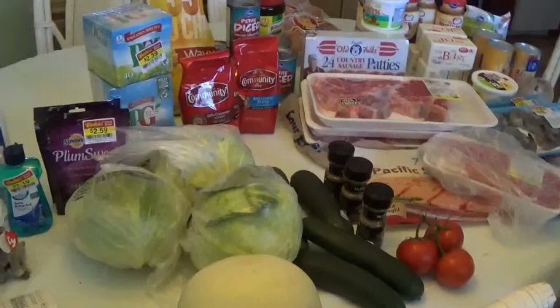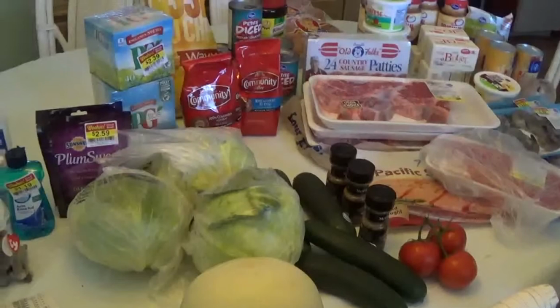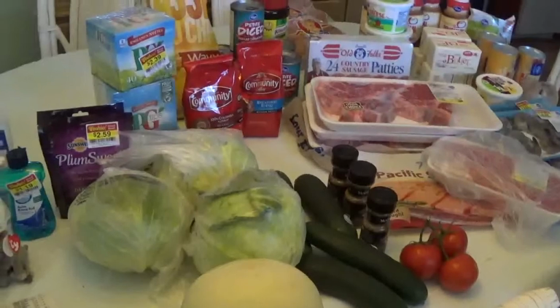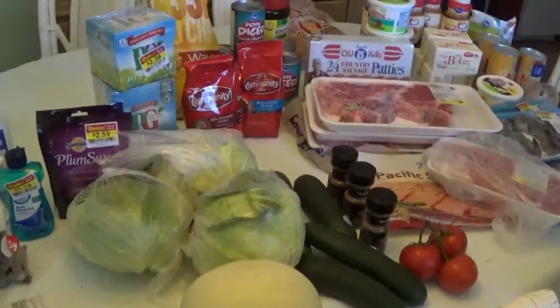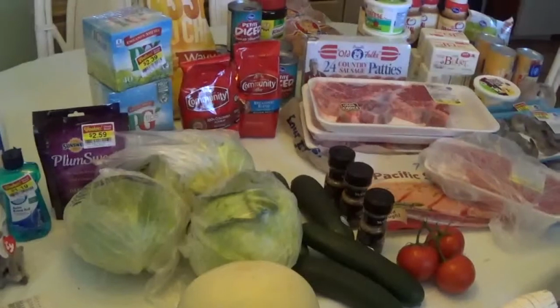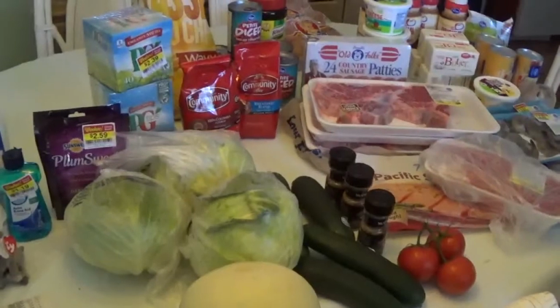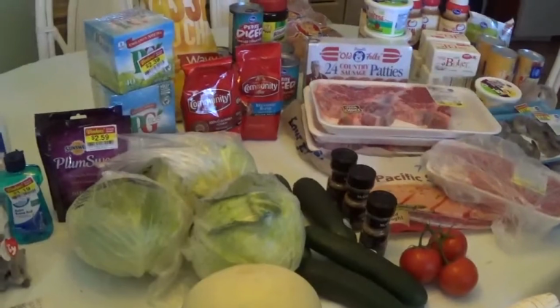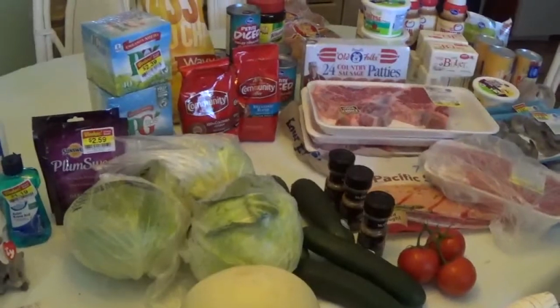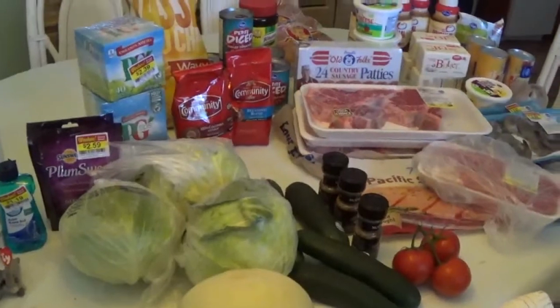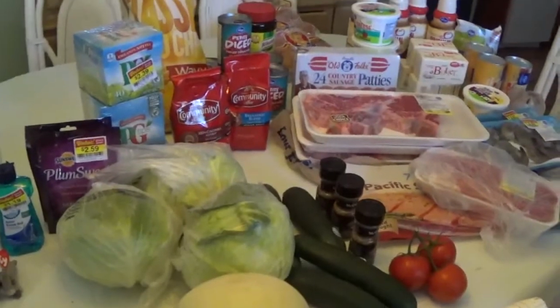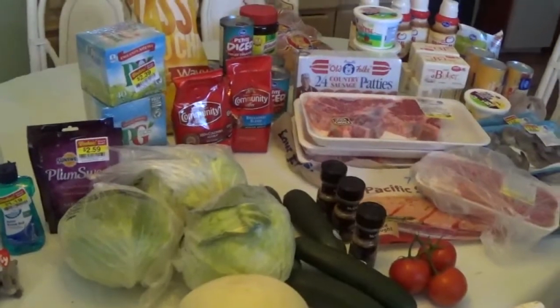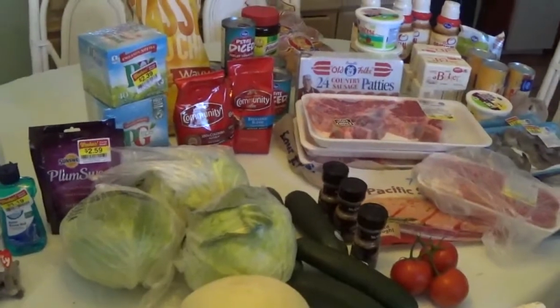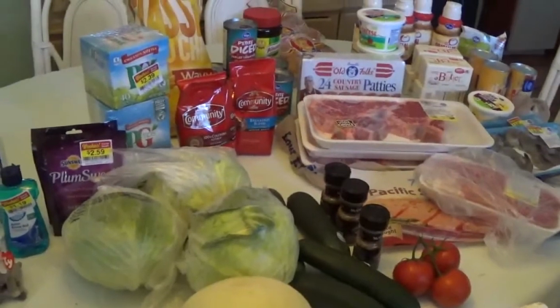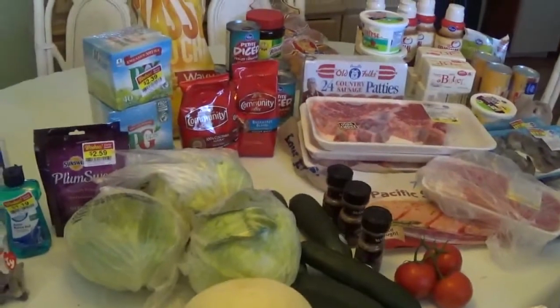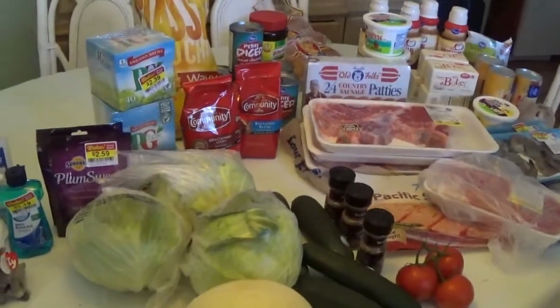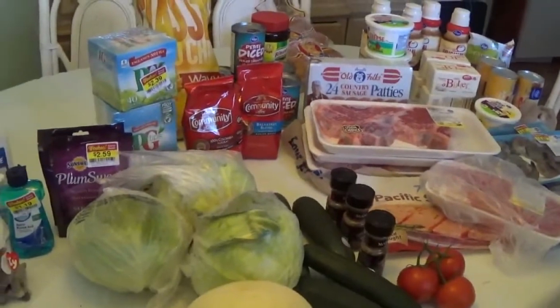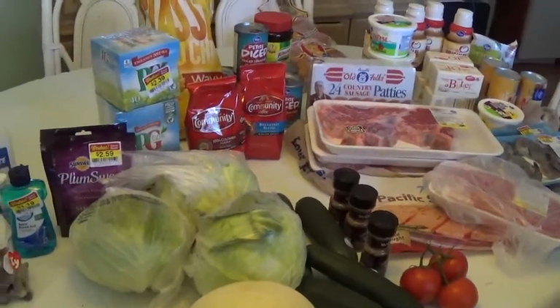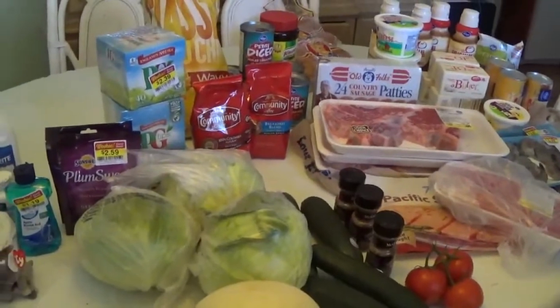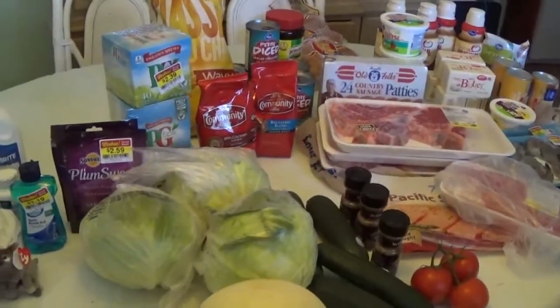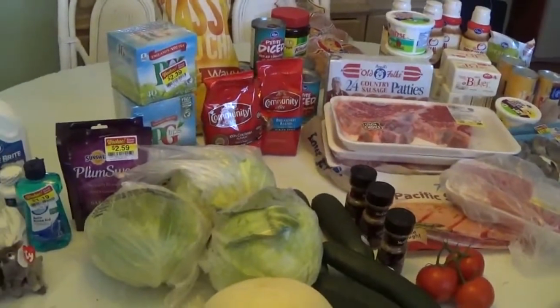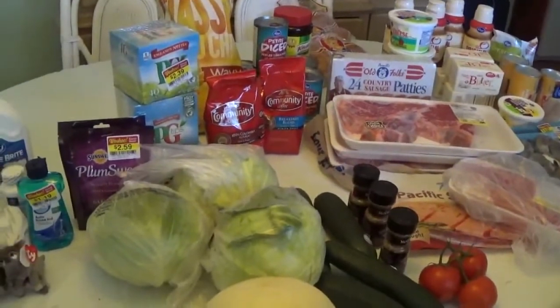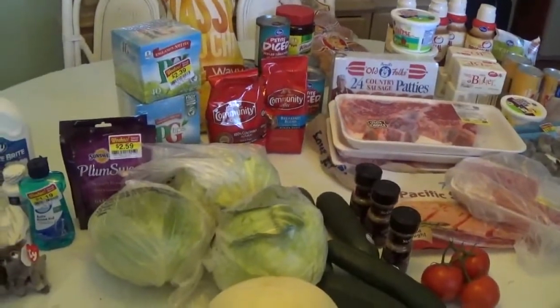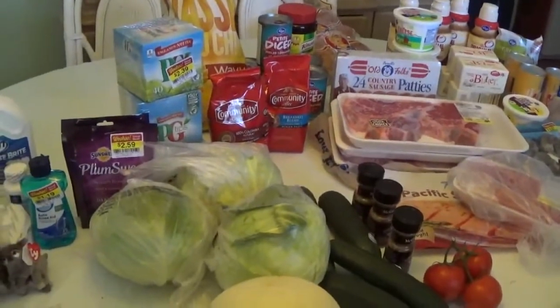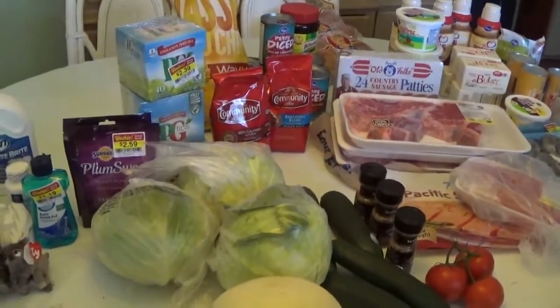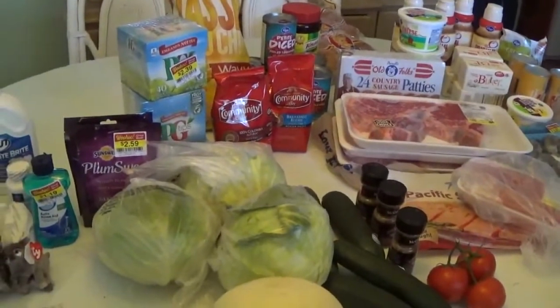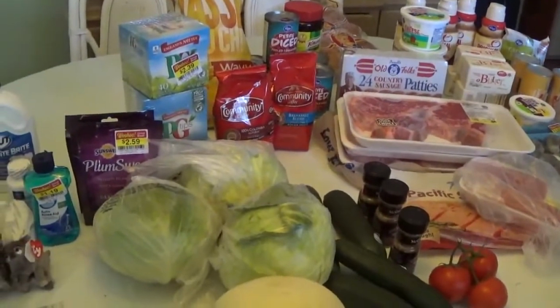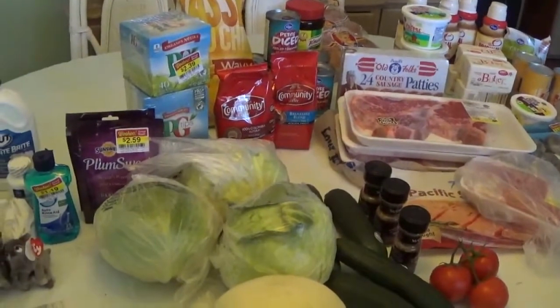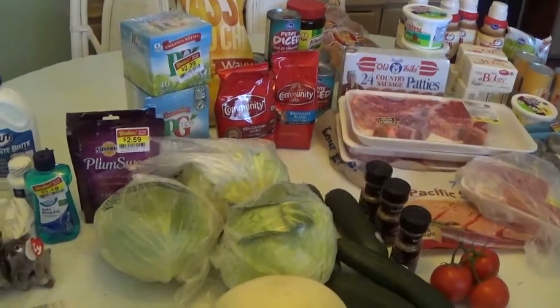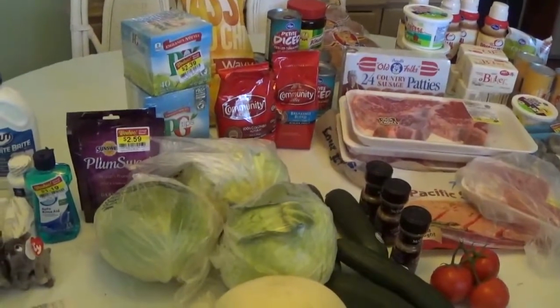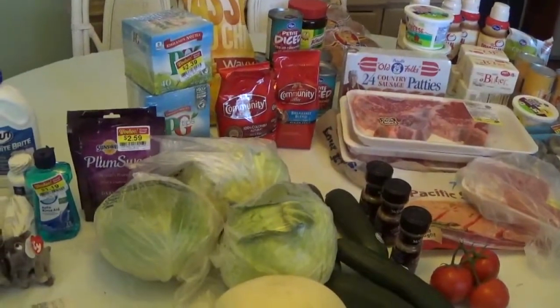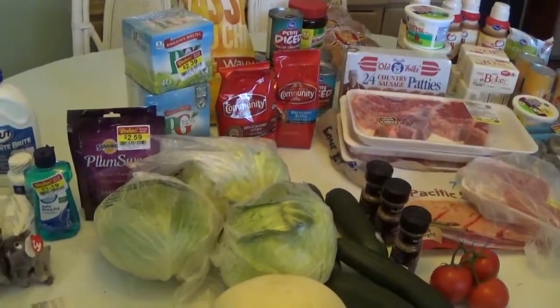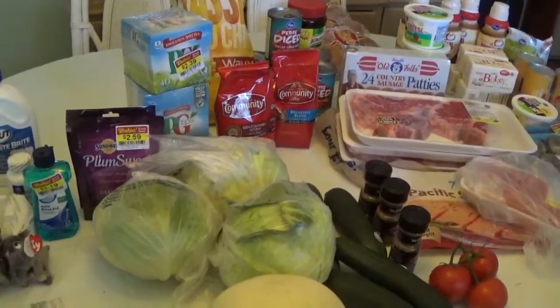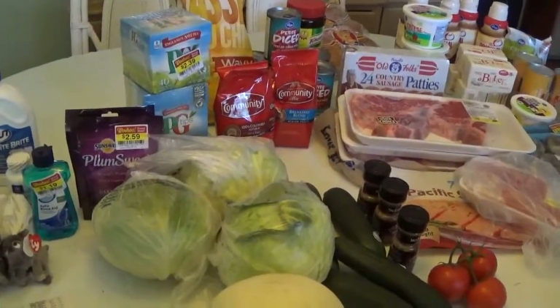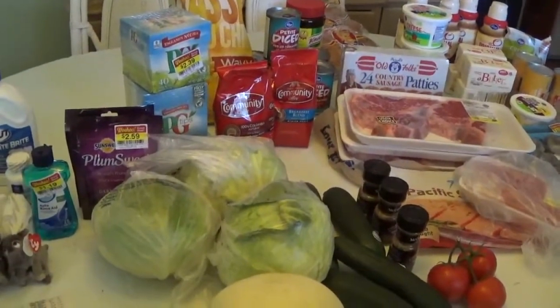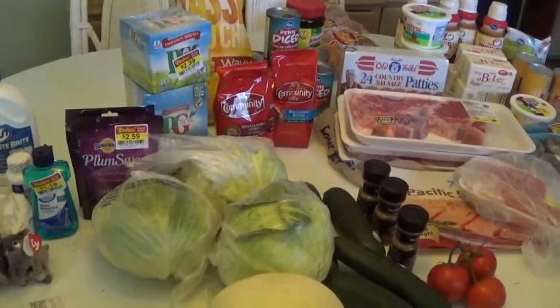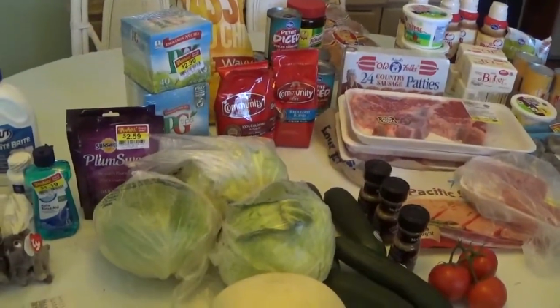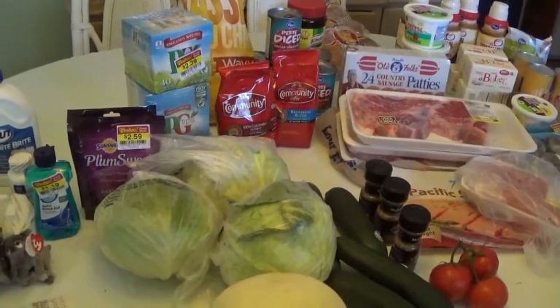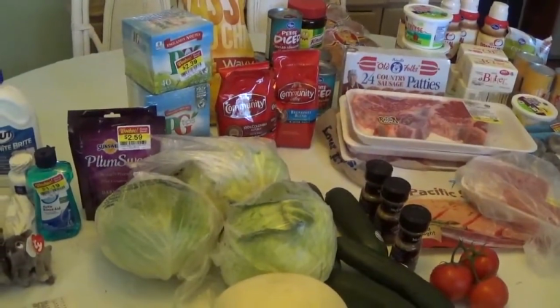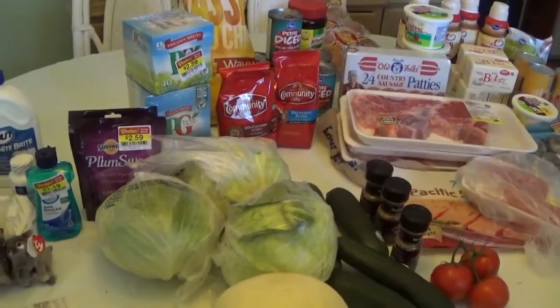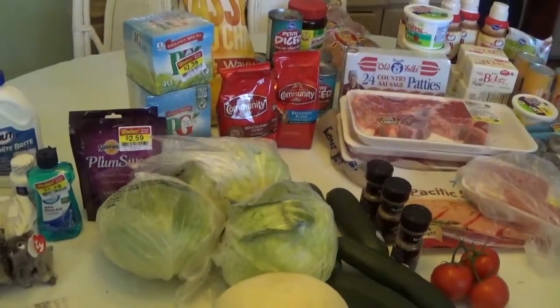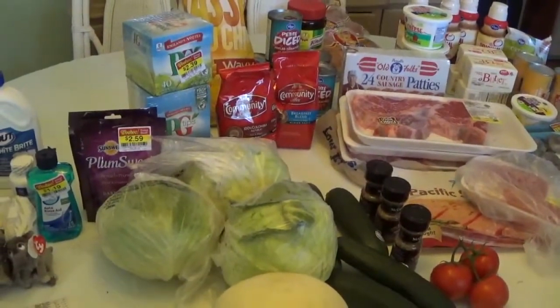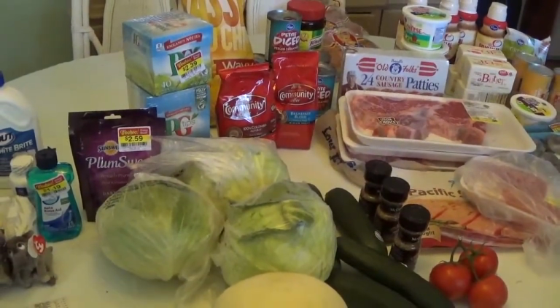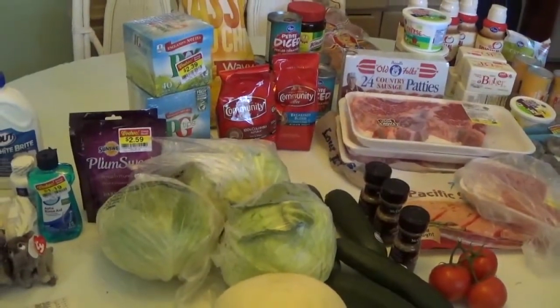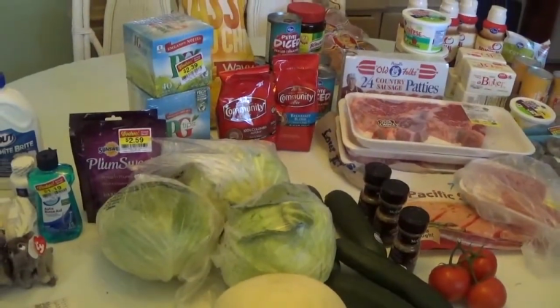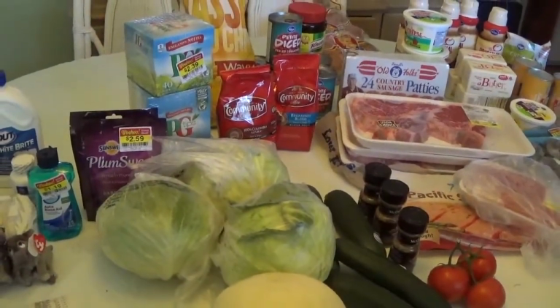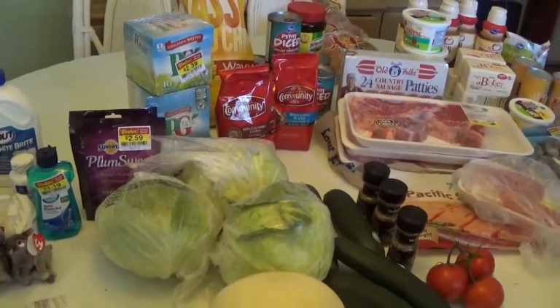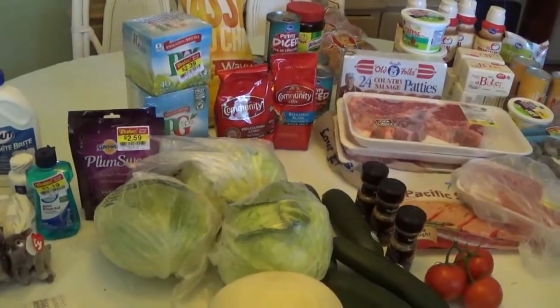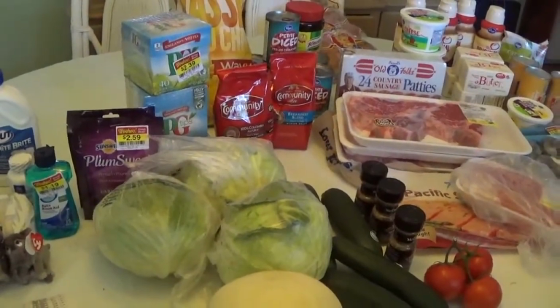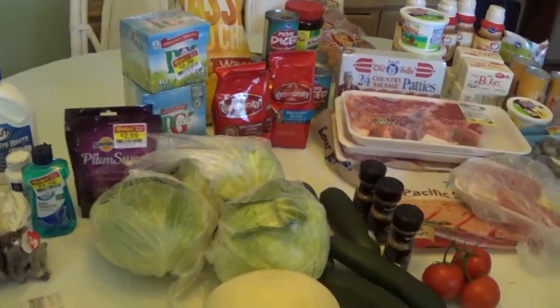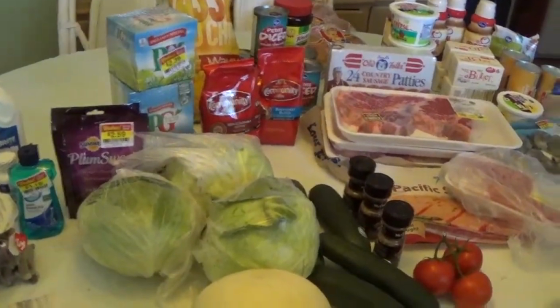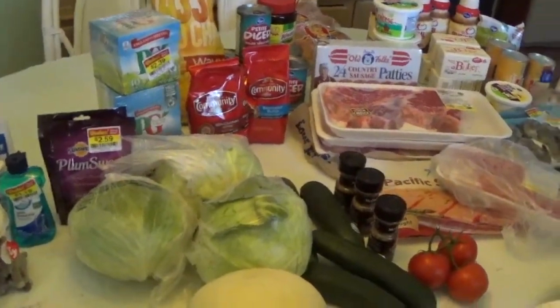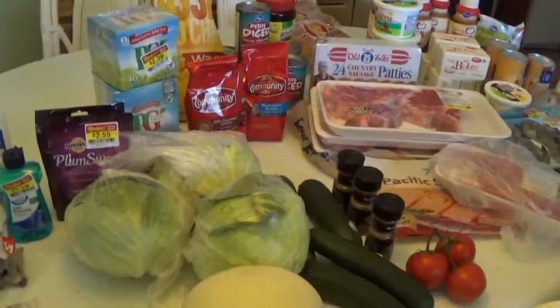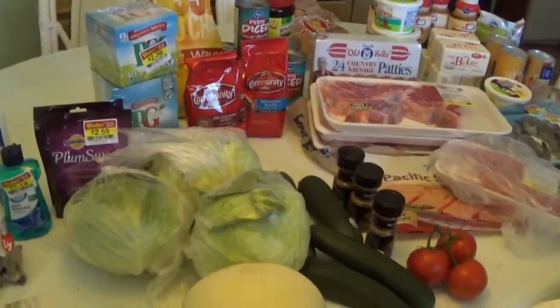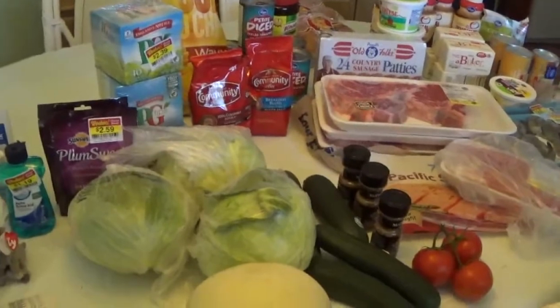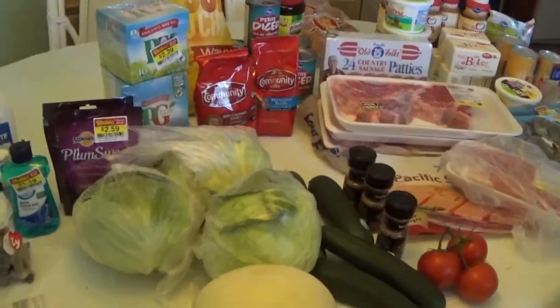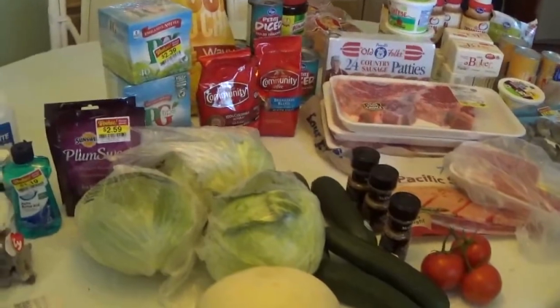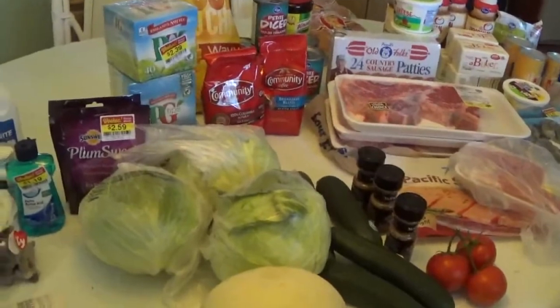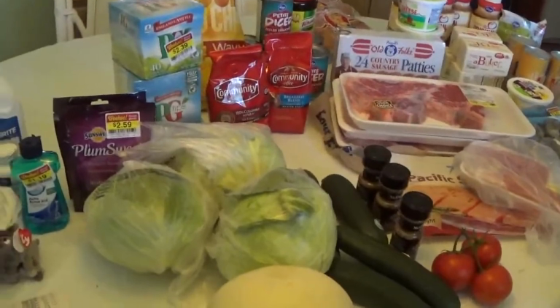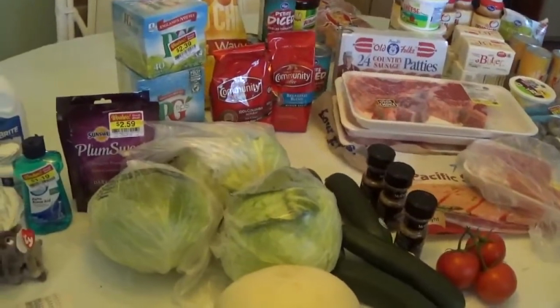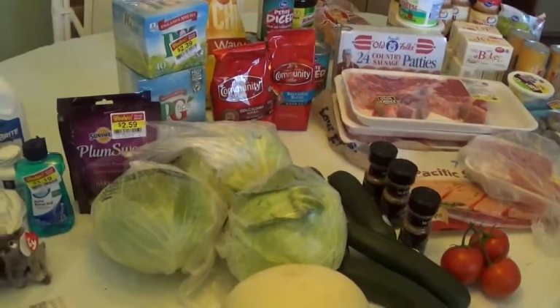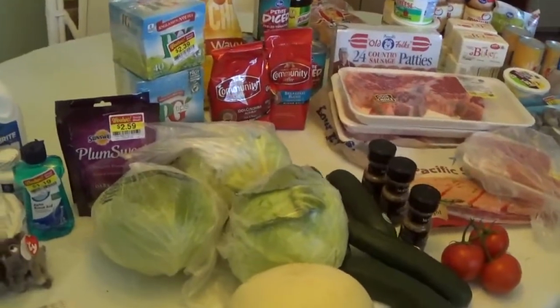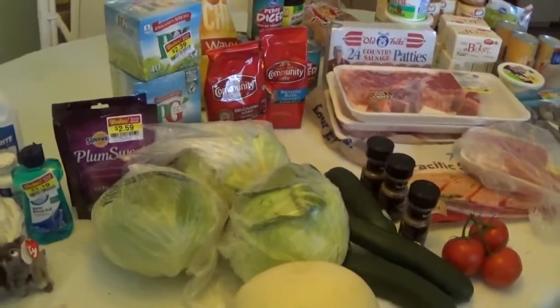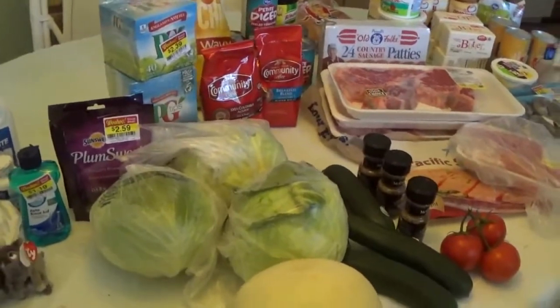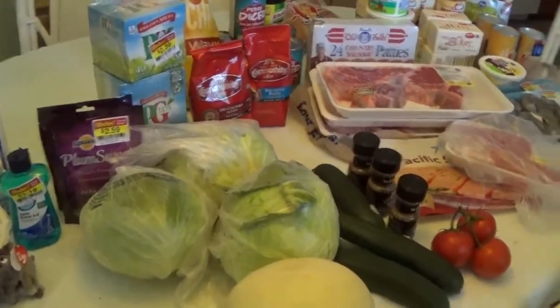Hello, welcome to Pecan Corner. I'm Tina and today I'm showing off my grocery bargains.